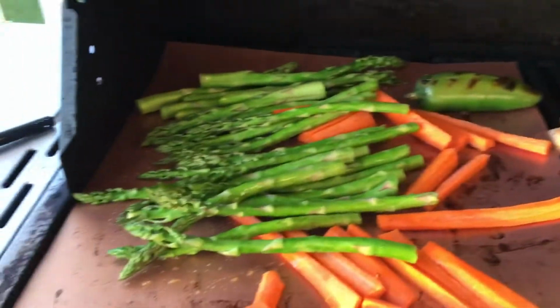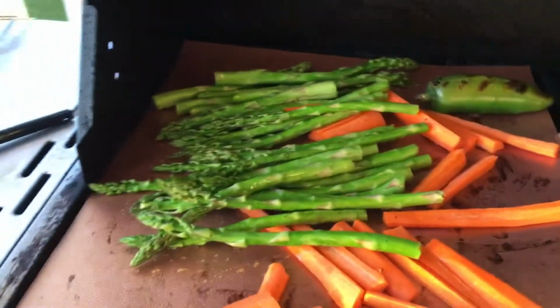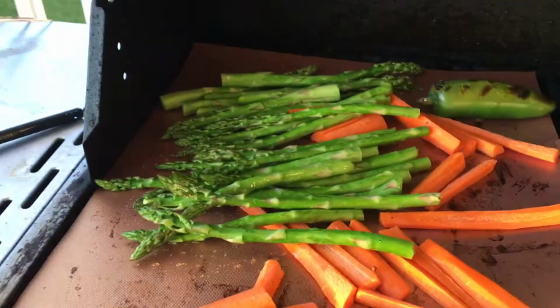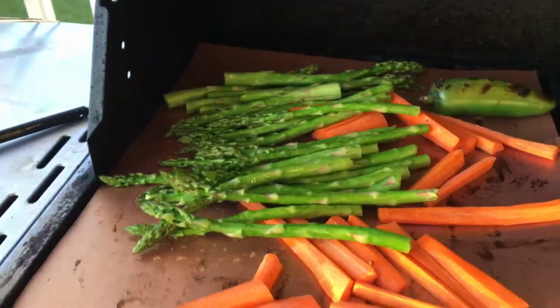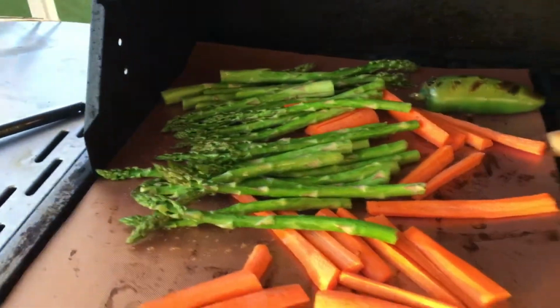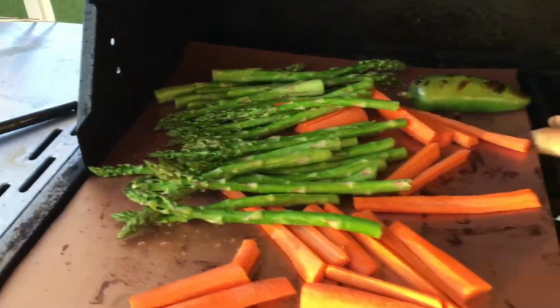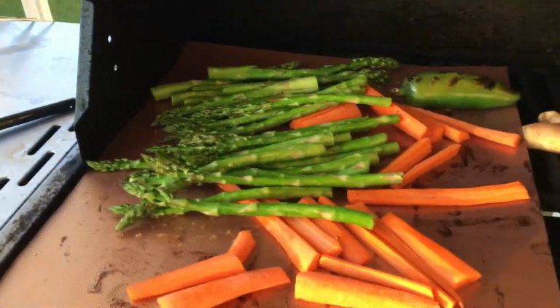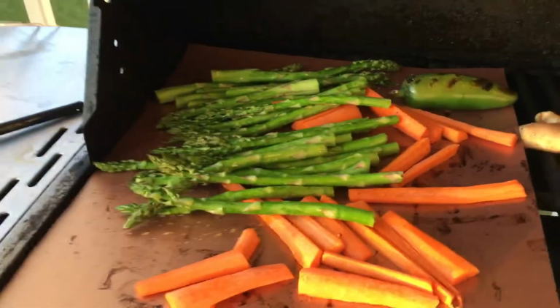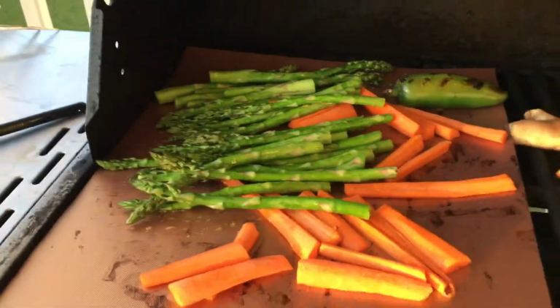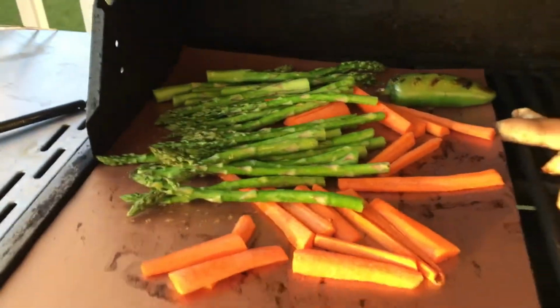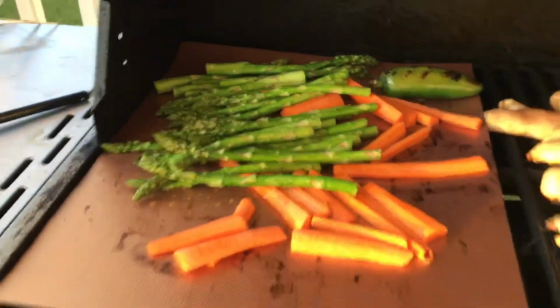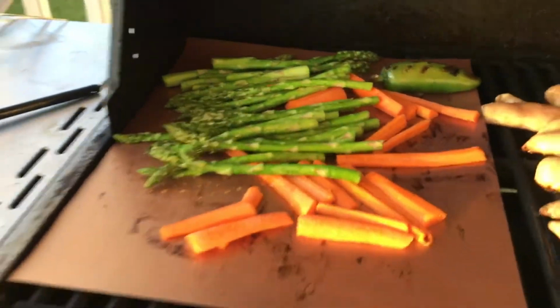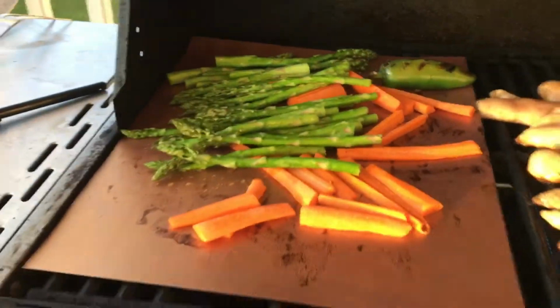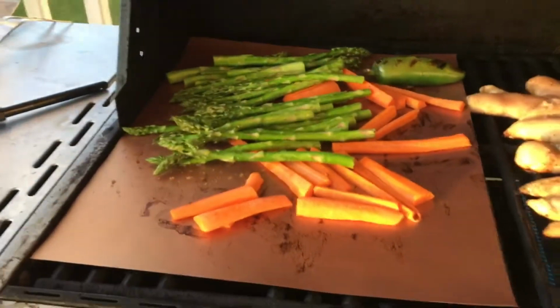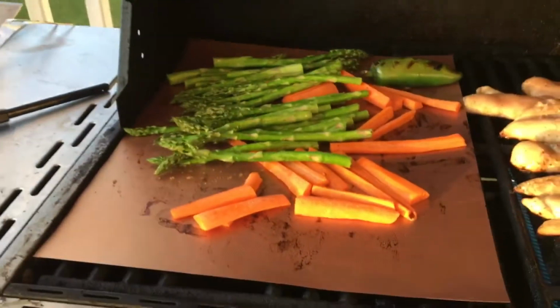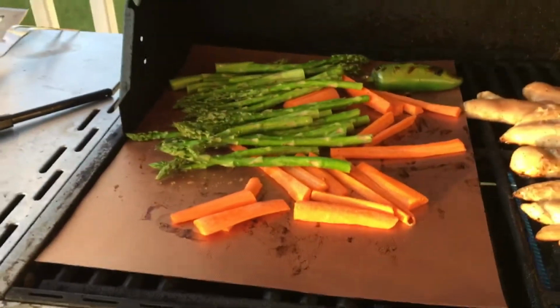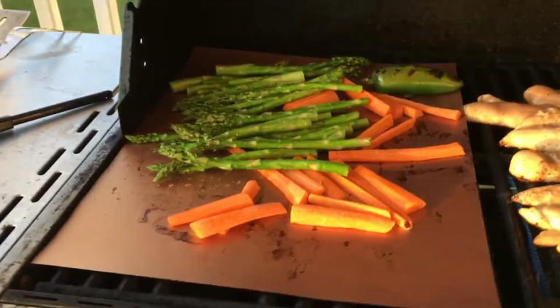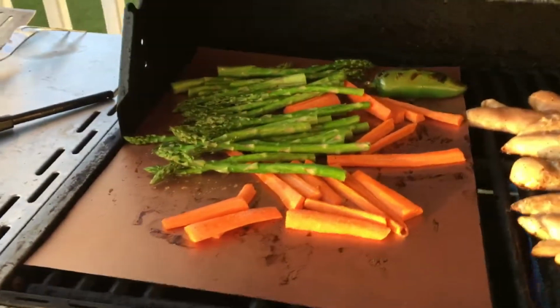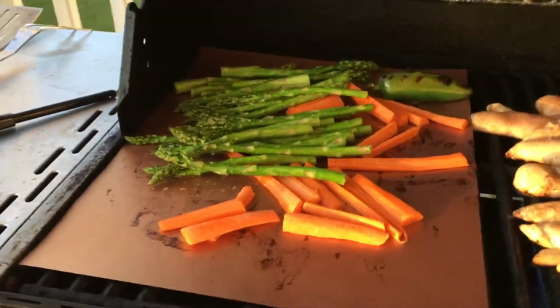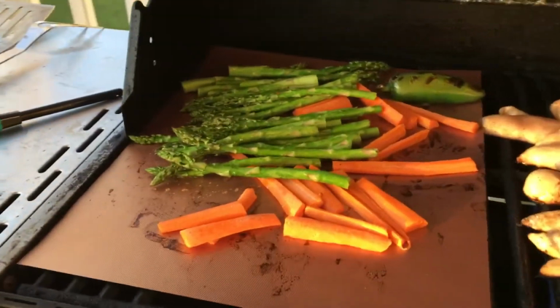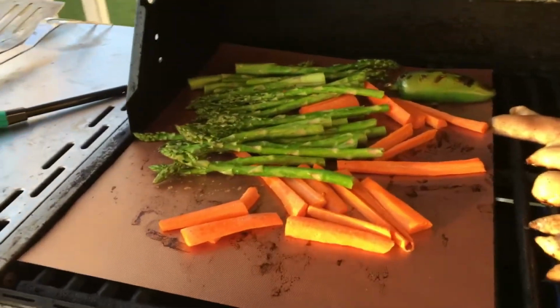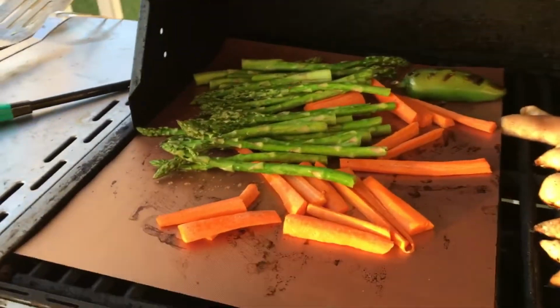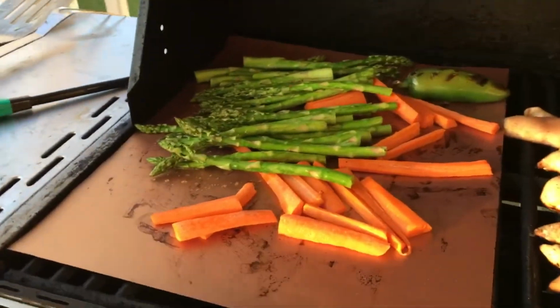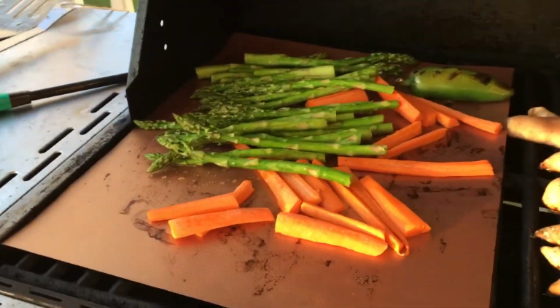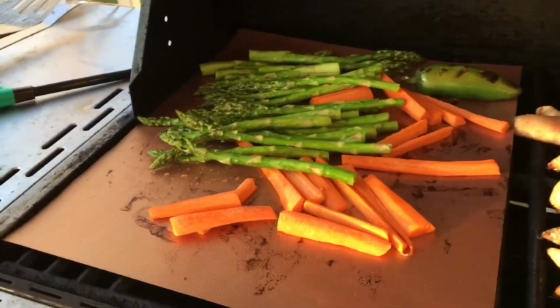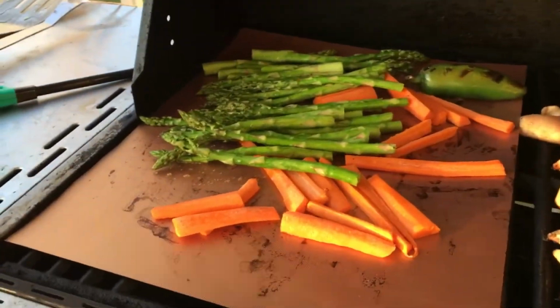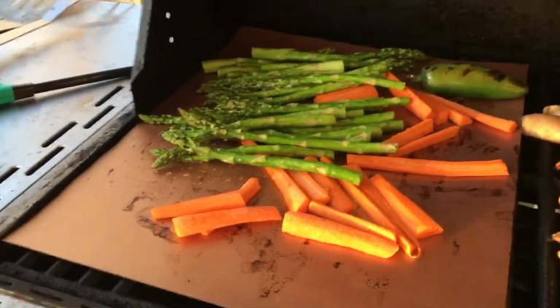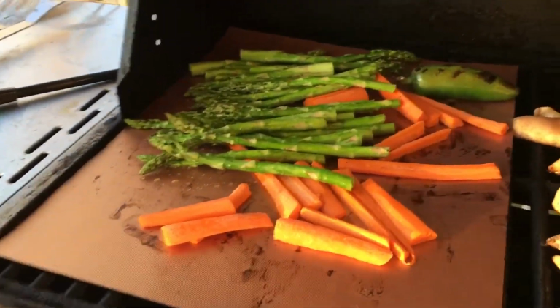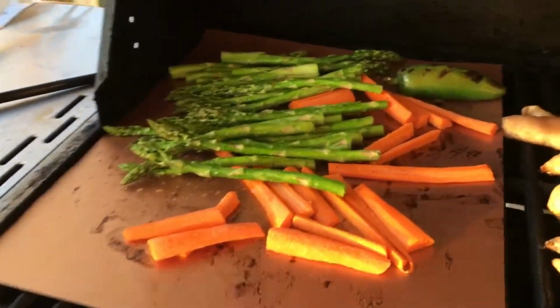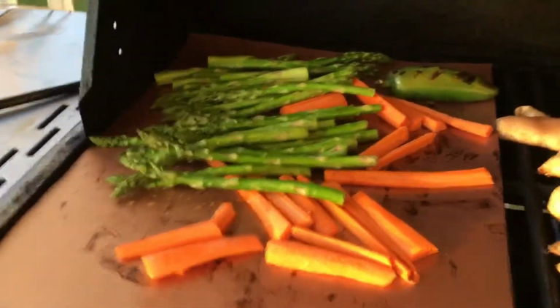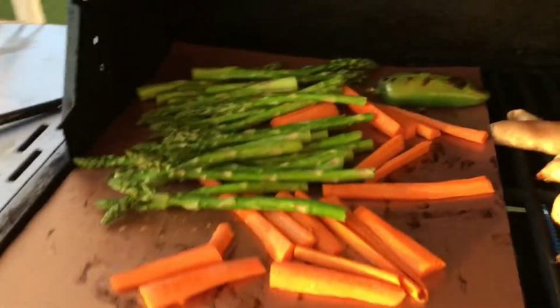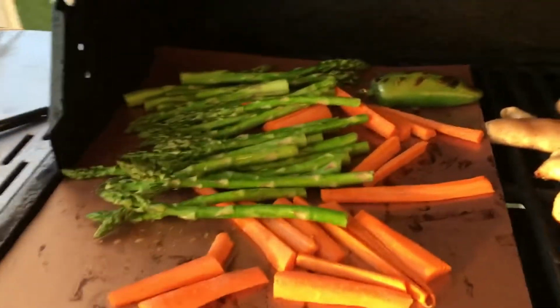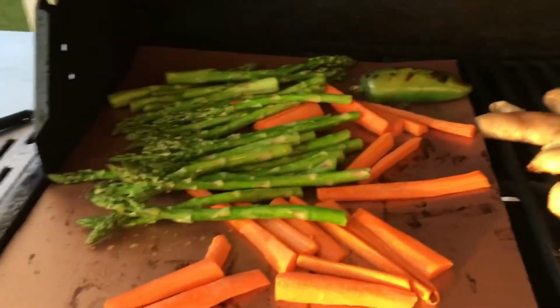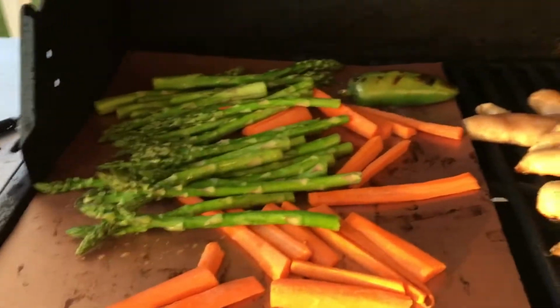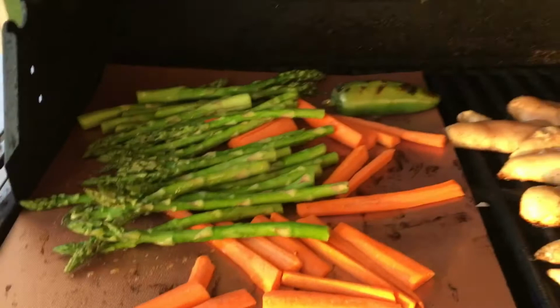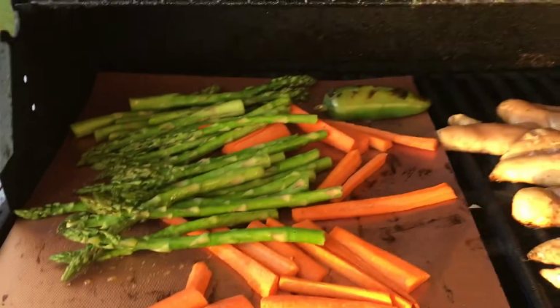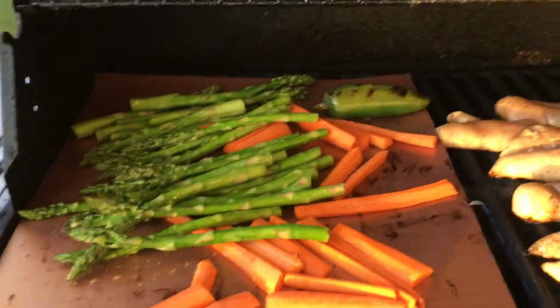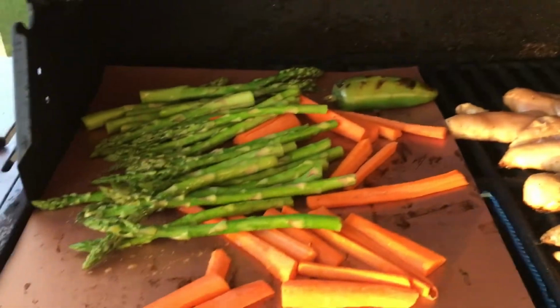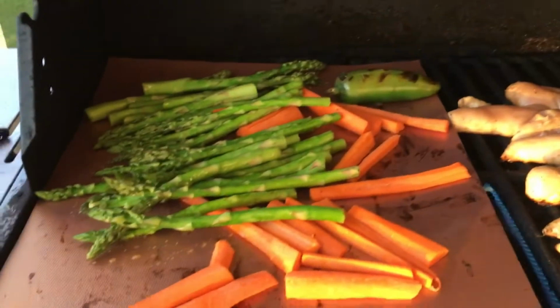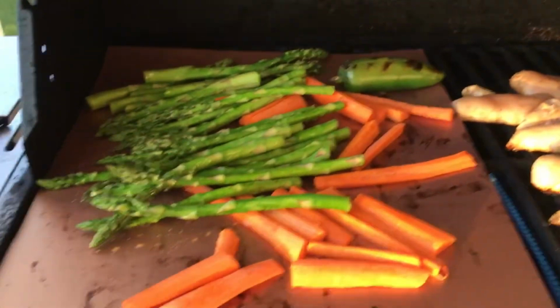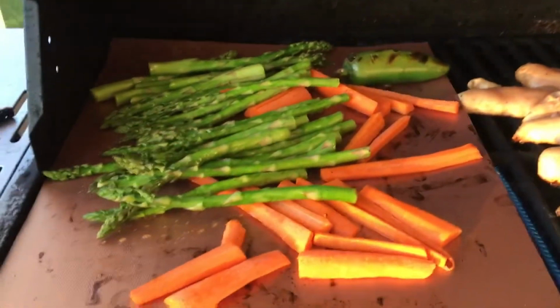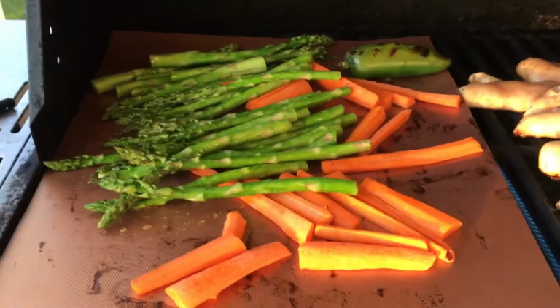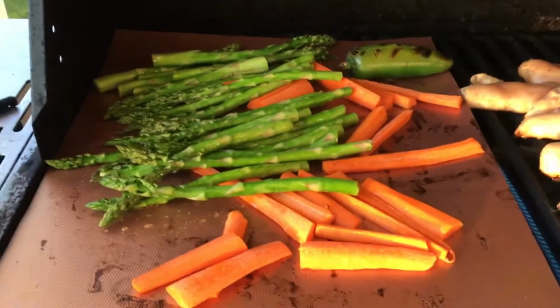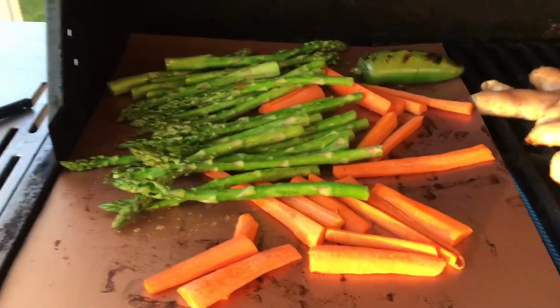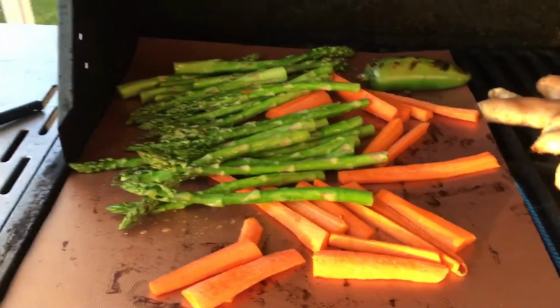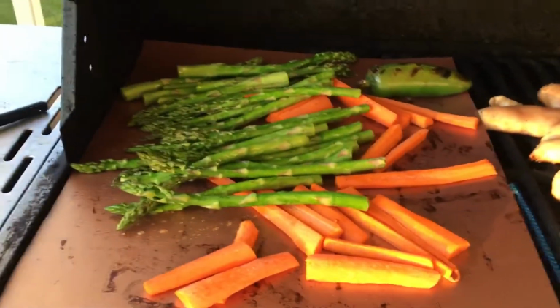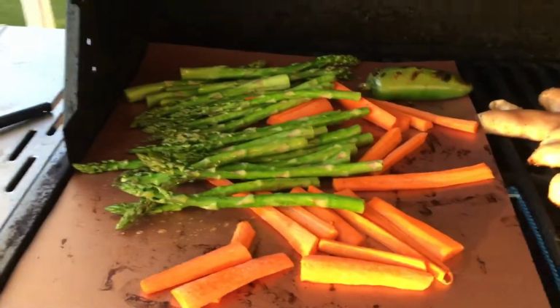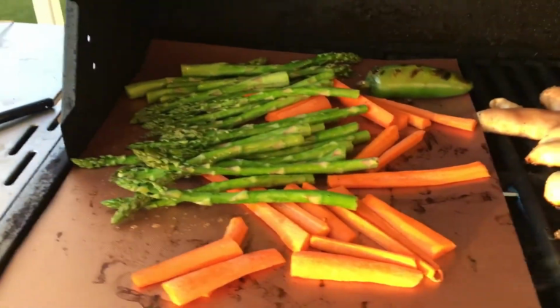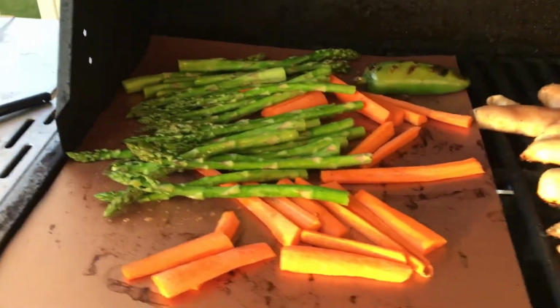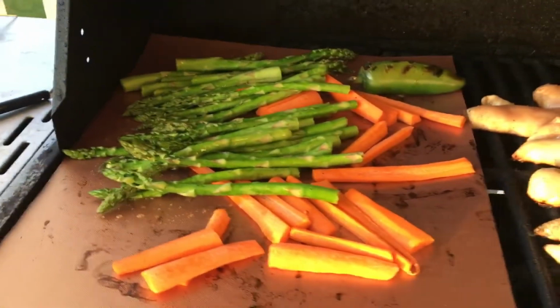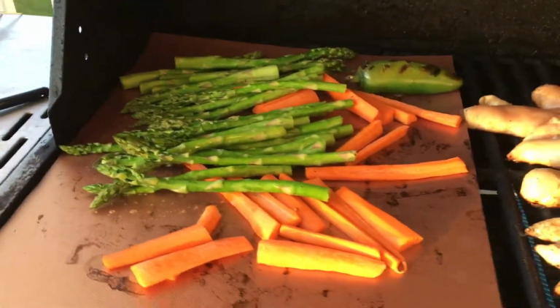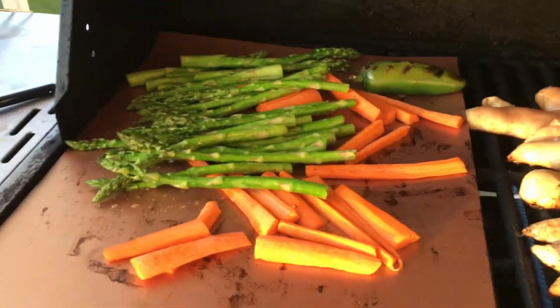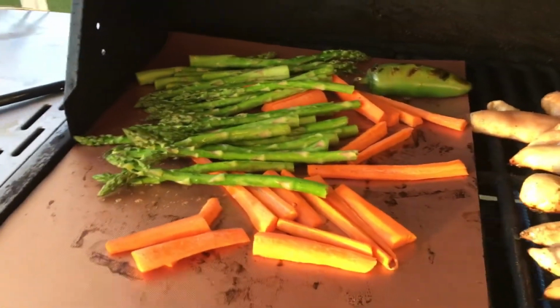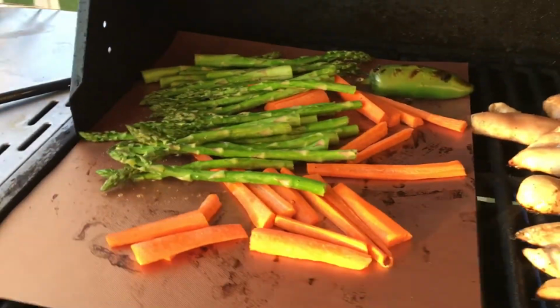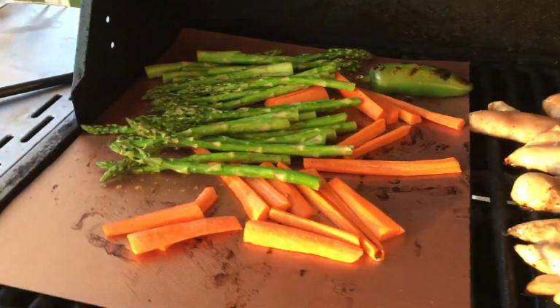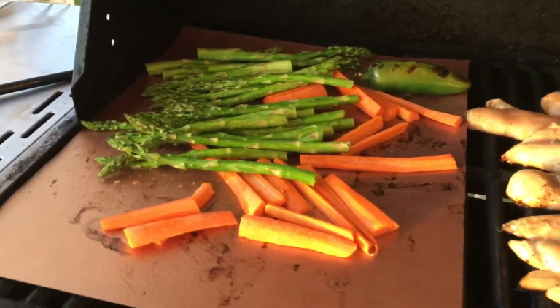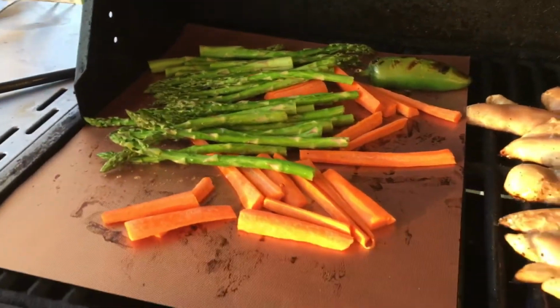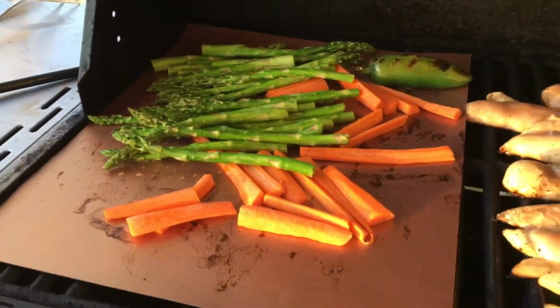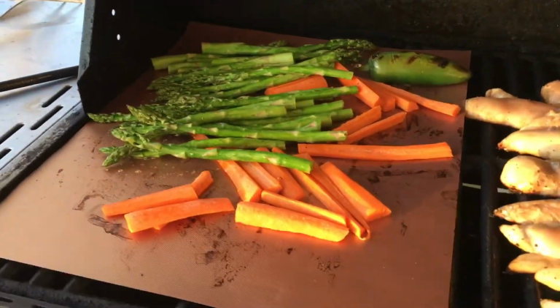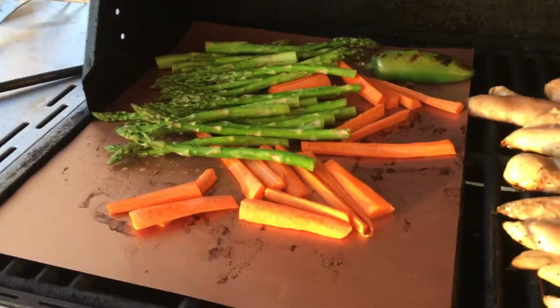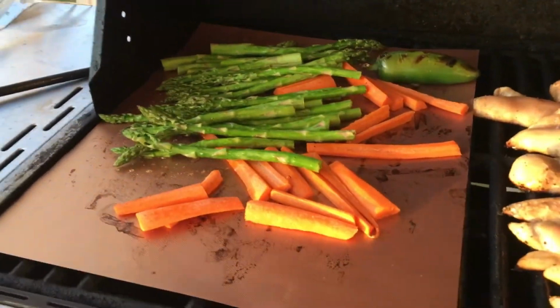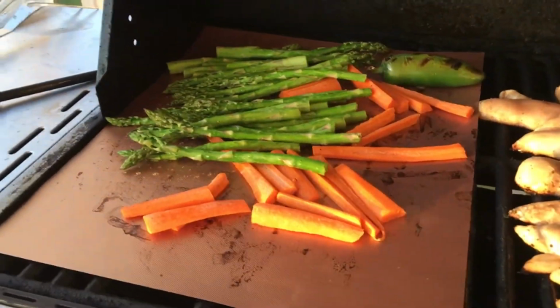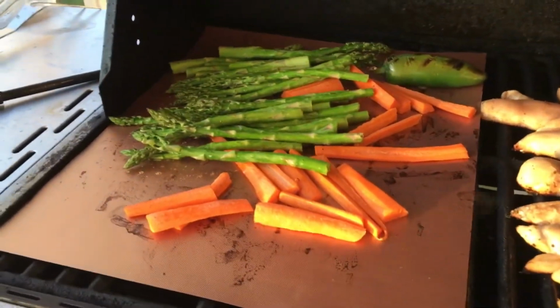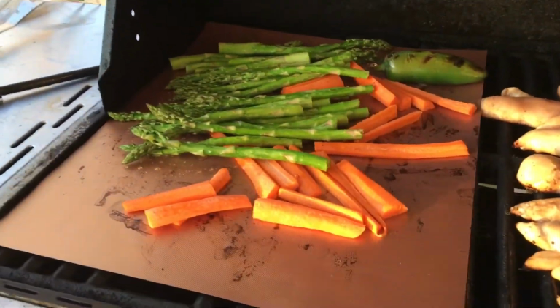It's also great on the grill and we've done some things in the oven — put it on a baking sheet, threw some cookies on it, and it worked really, really well.